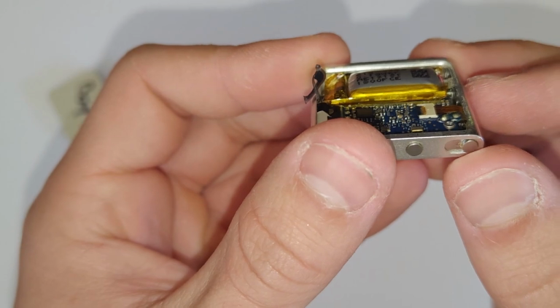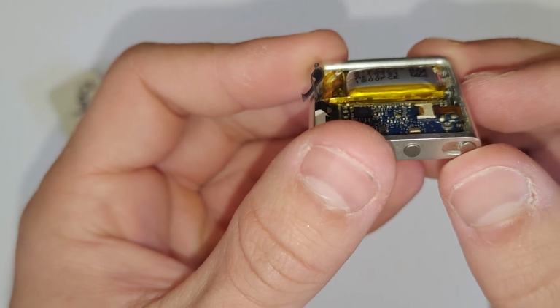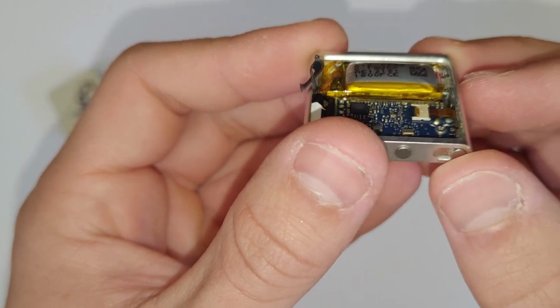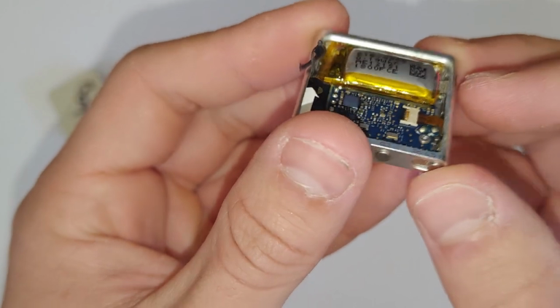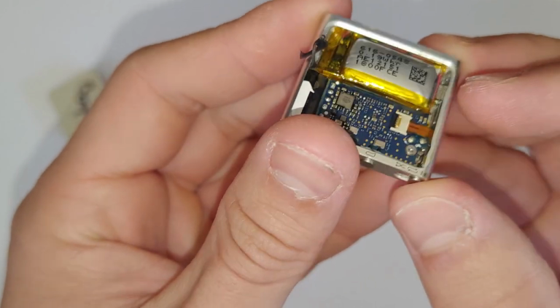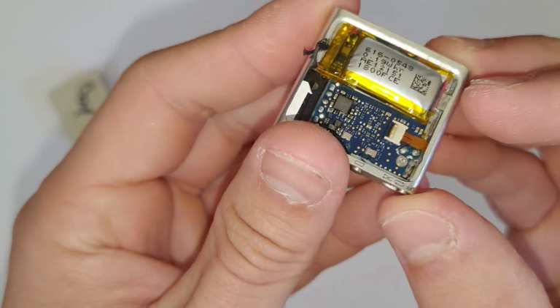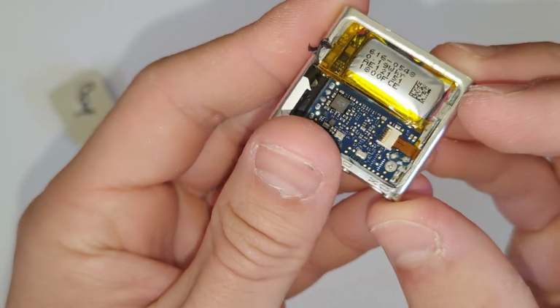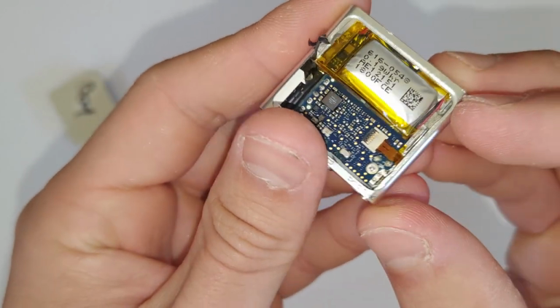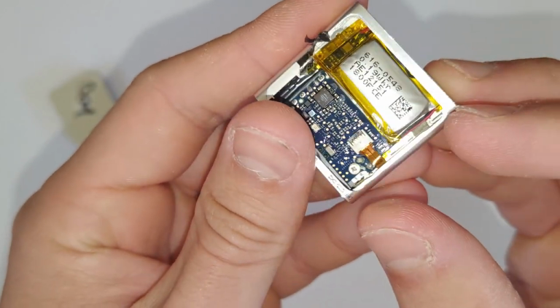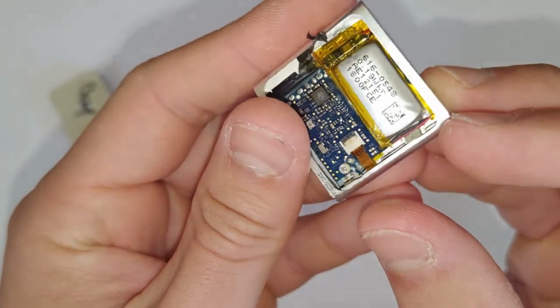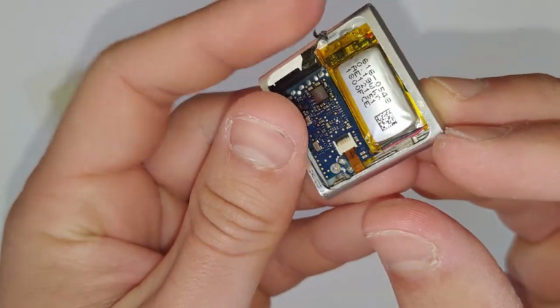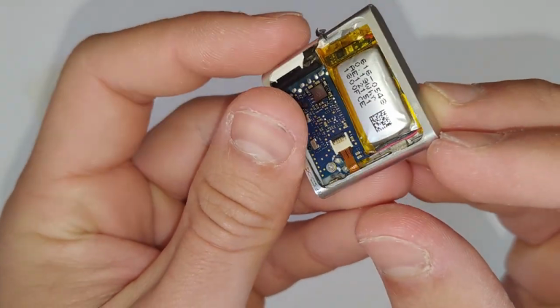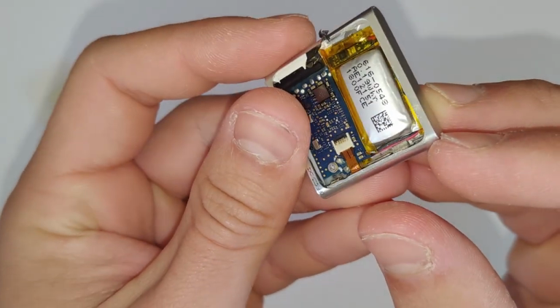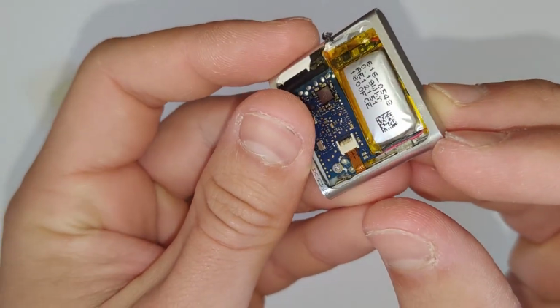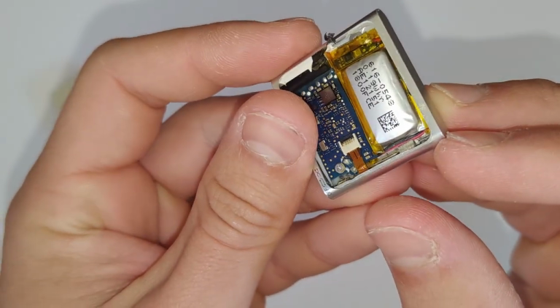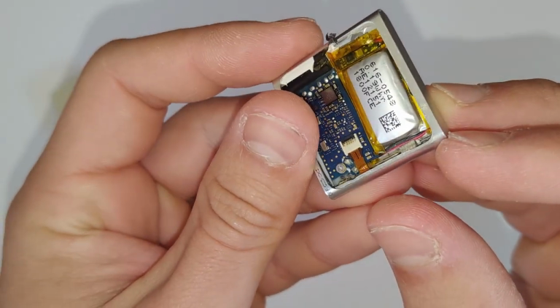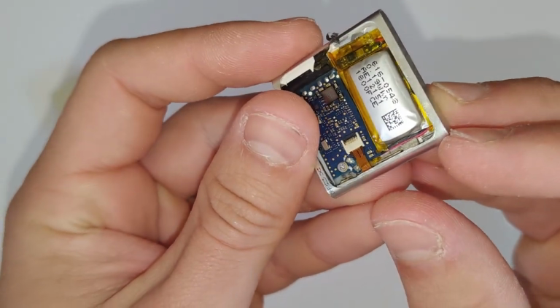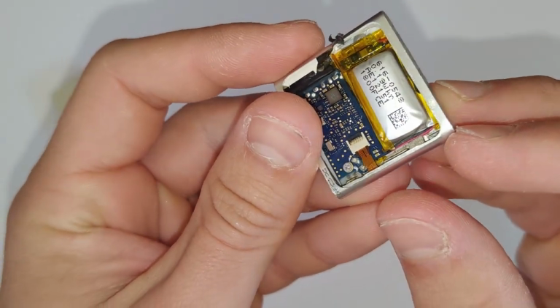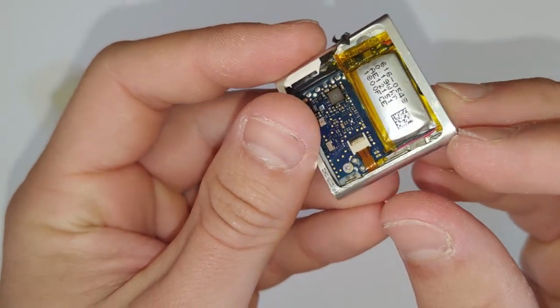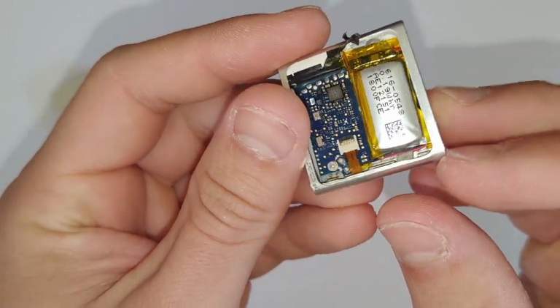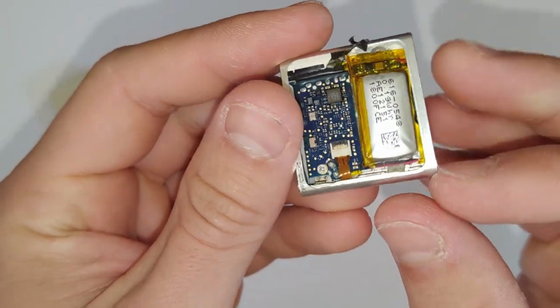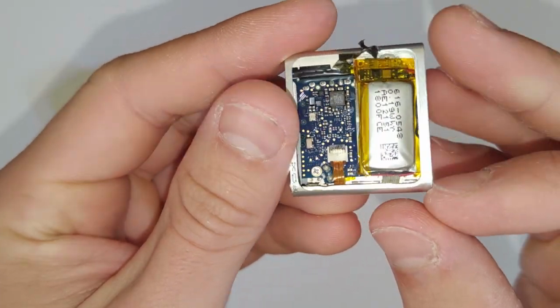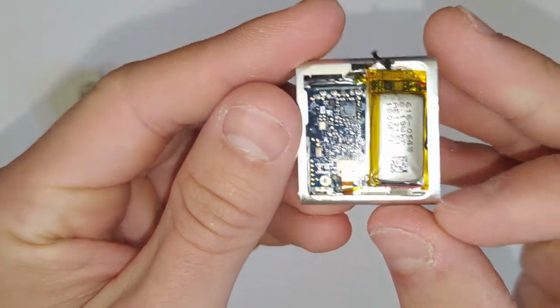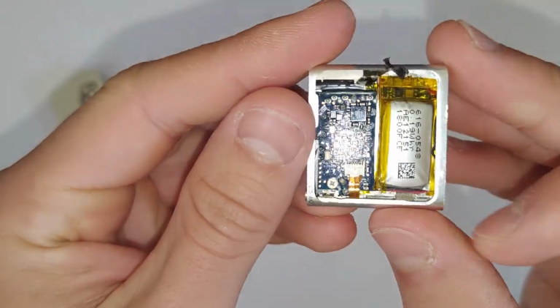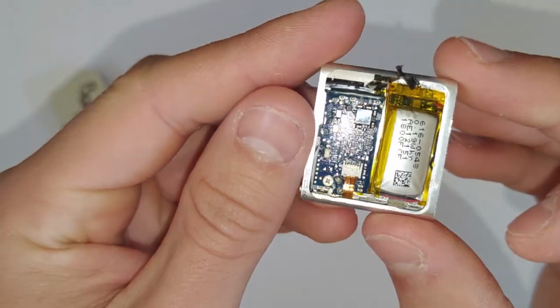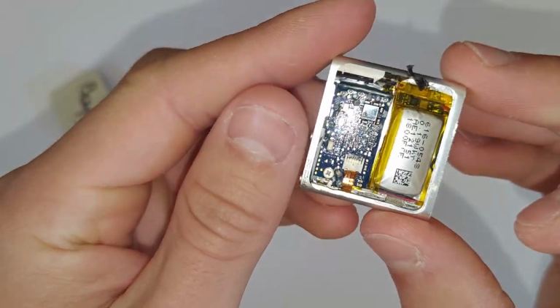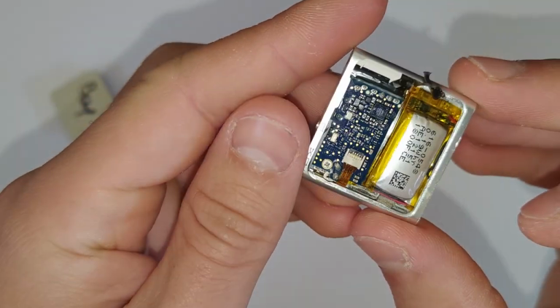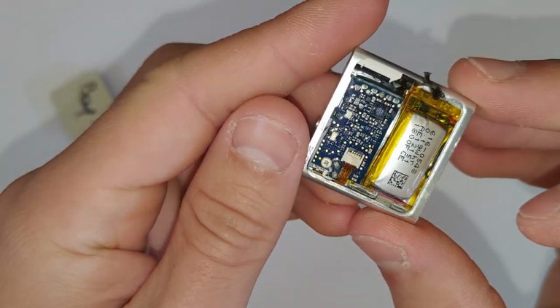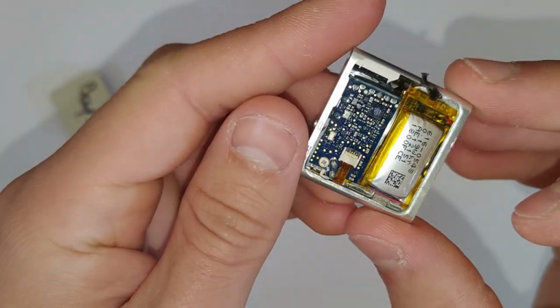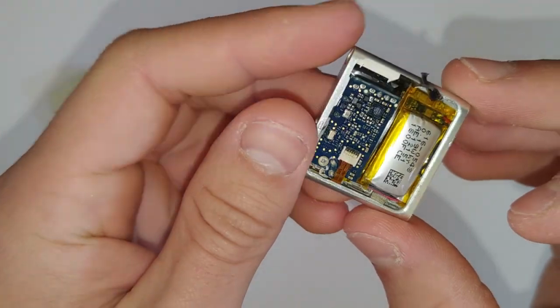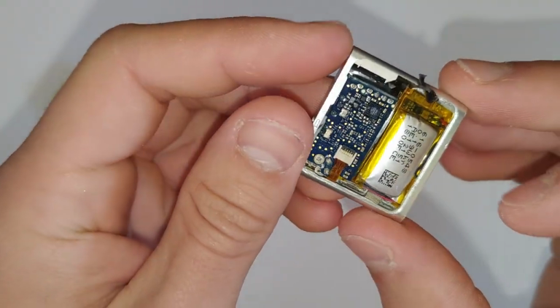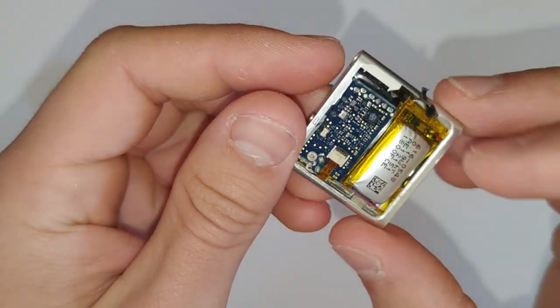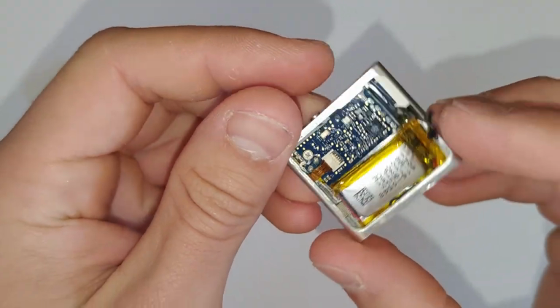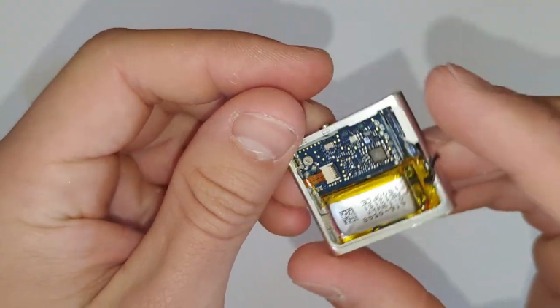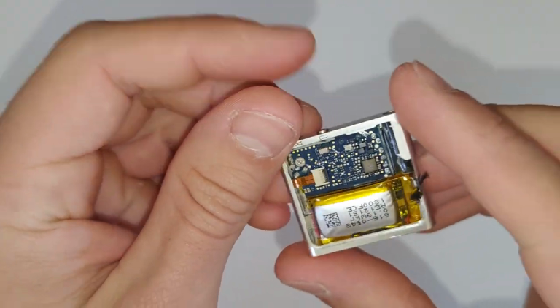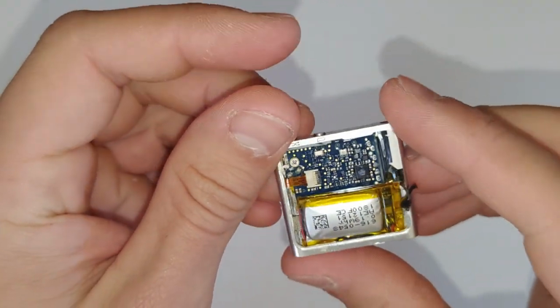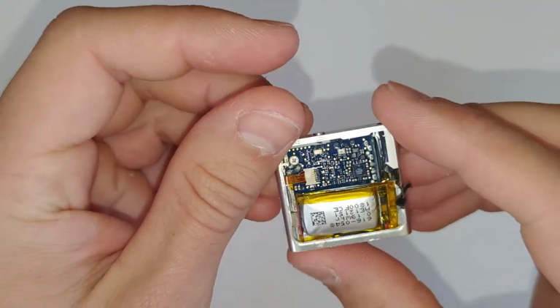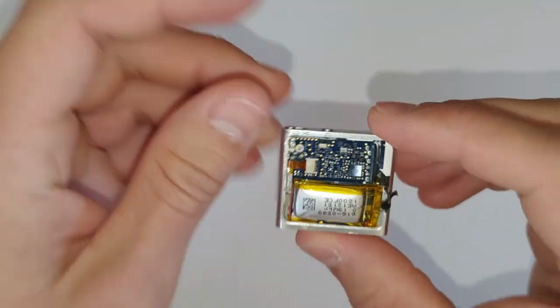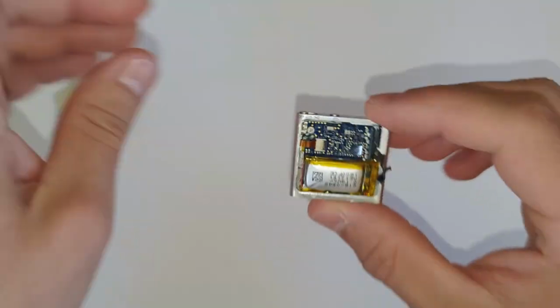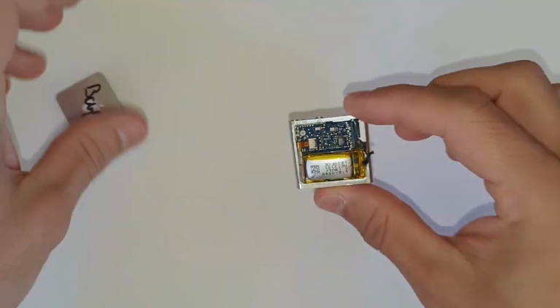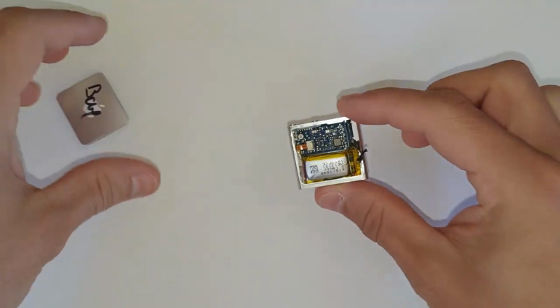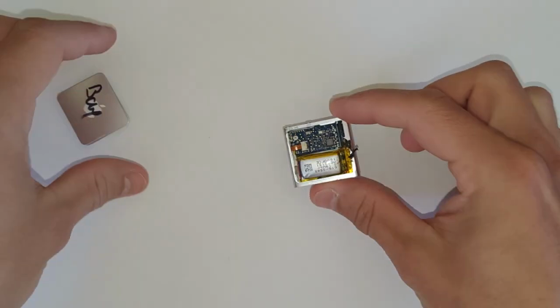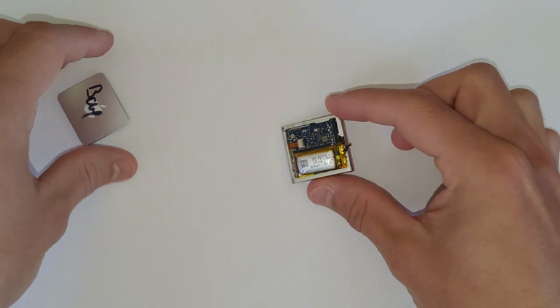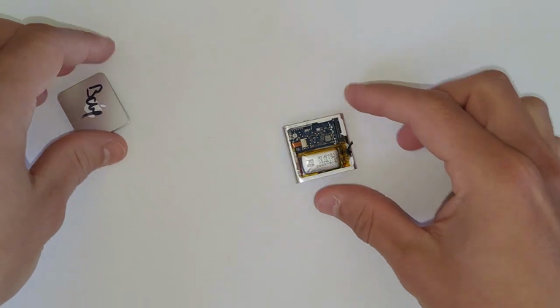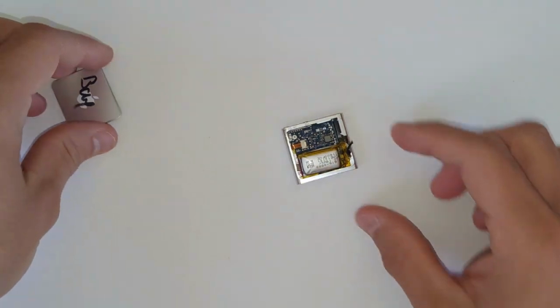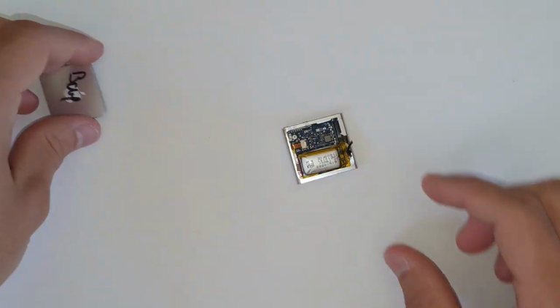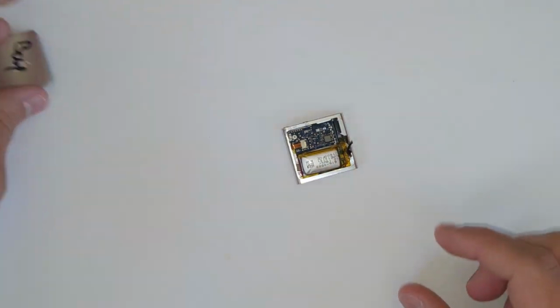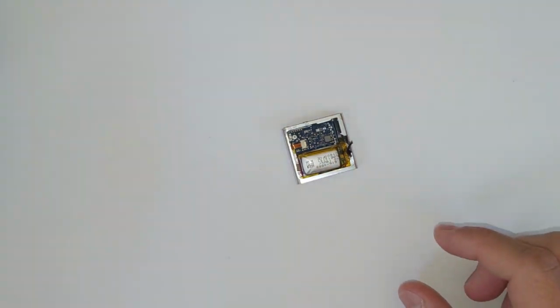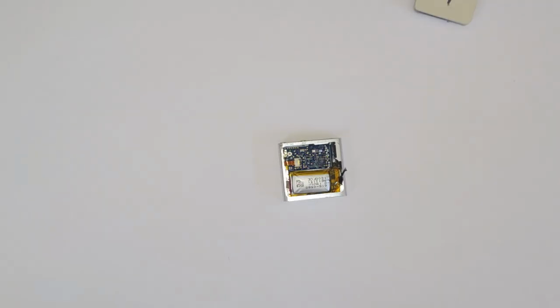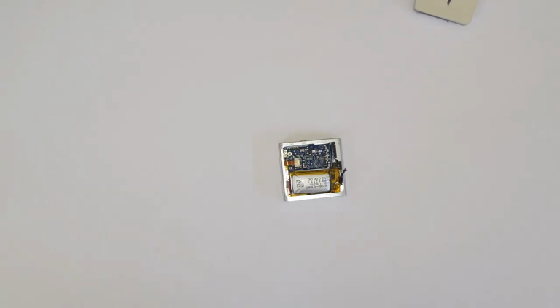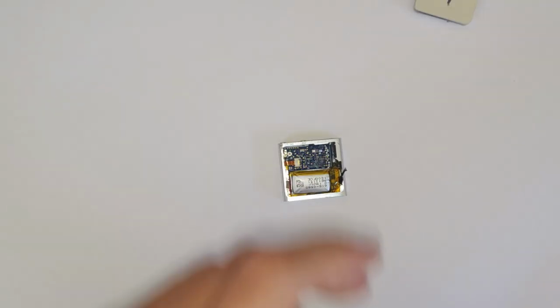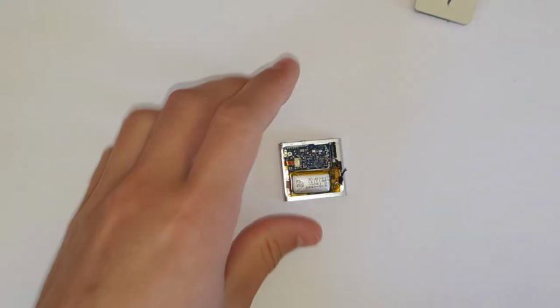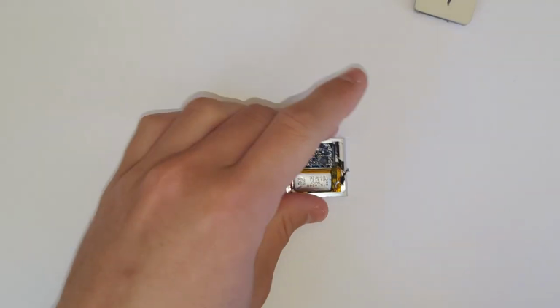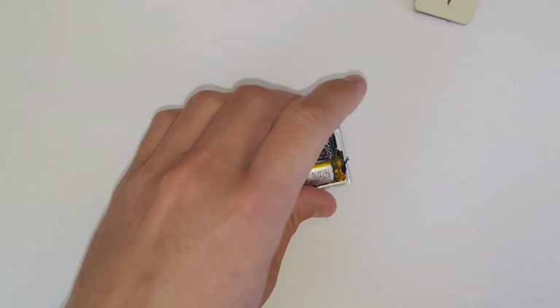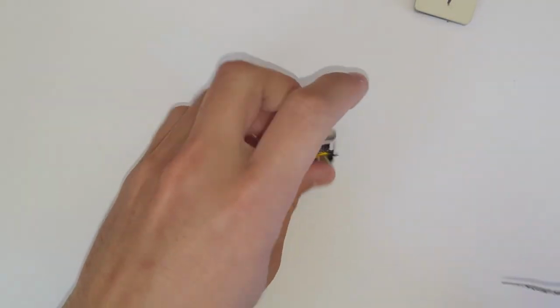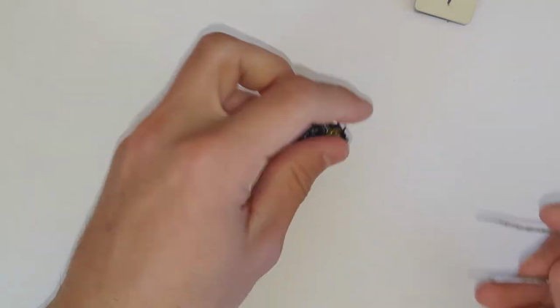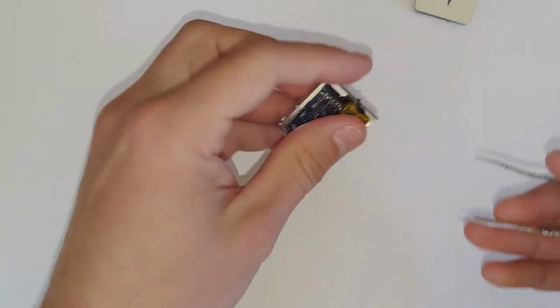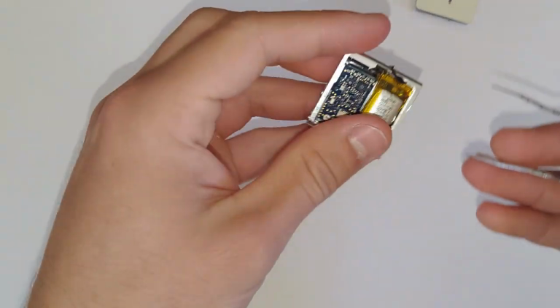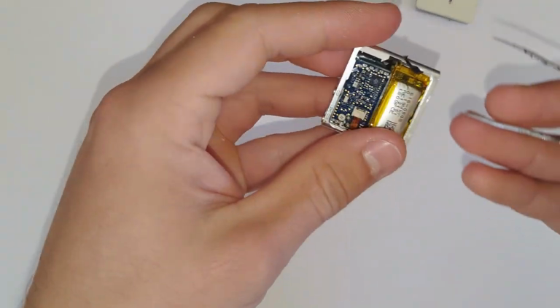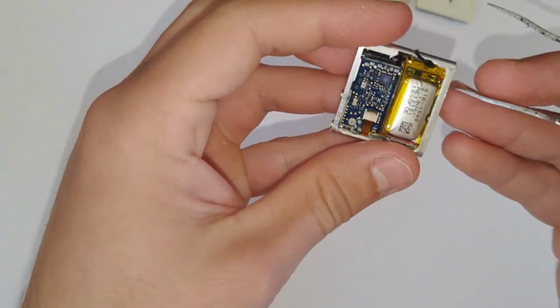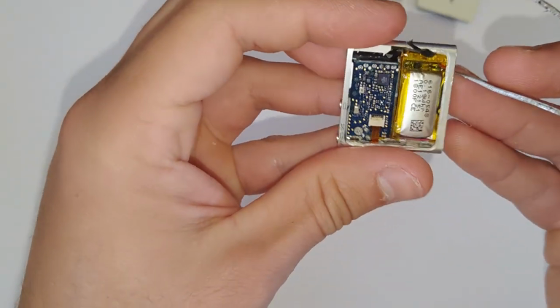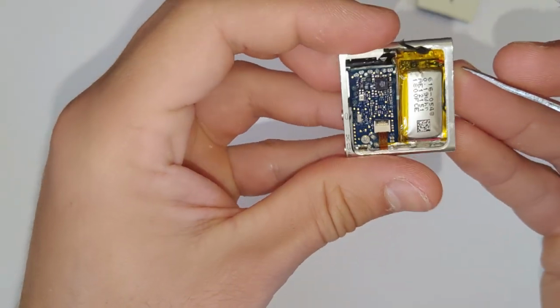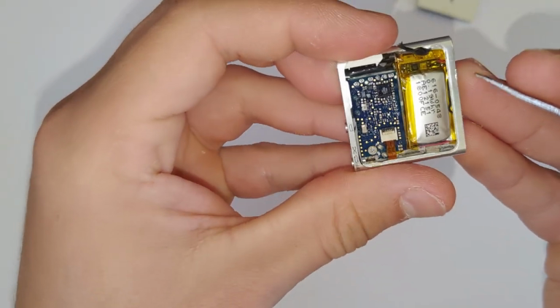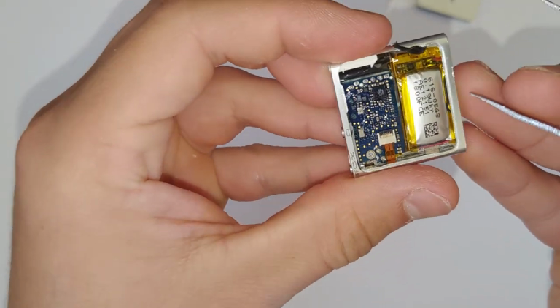You don't want to use too much force though, because you can bend that clip back there and then it'll just look ugly. So just be a bit careful with it.